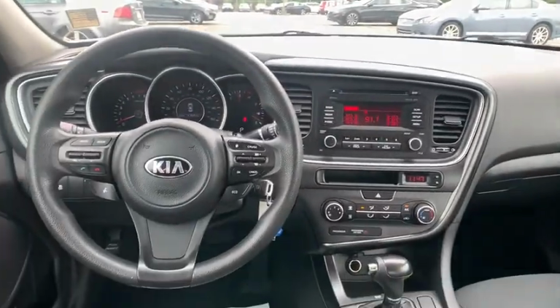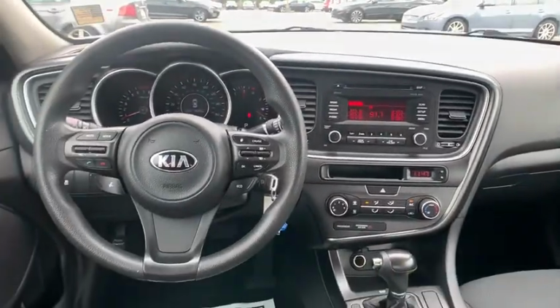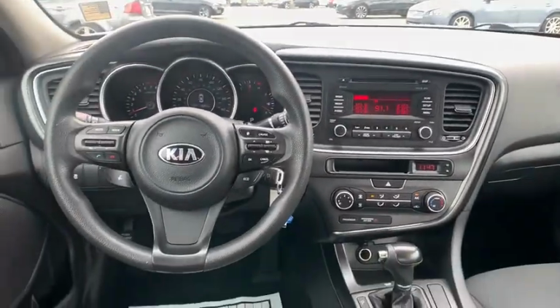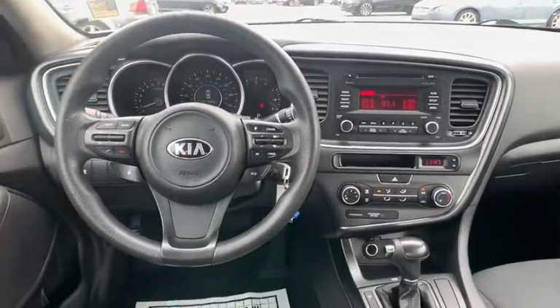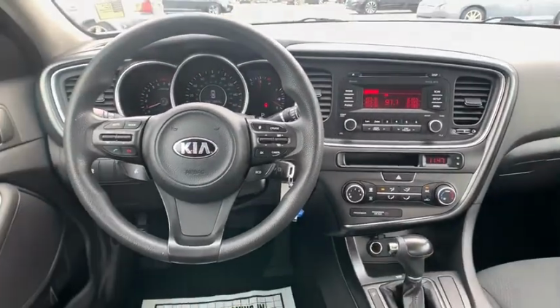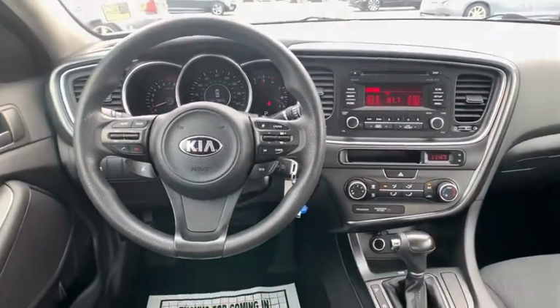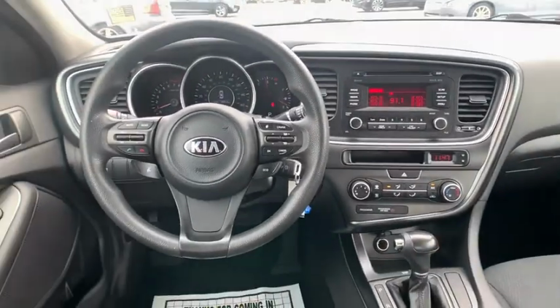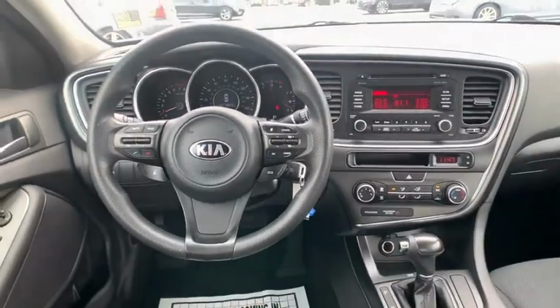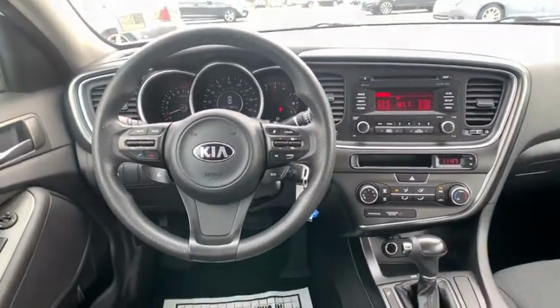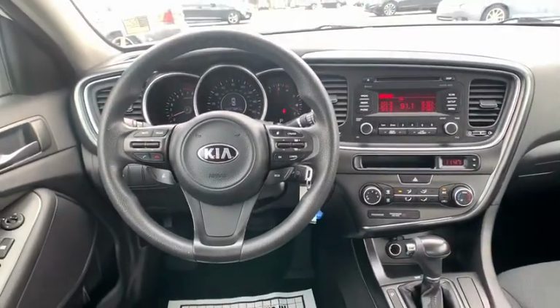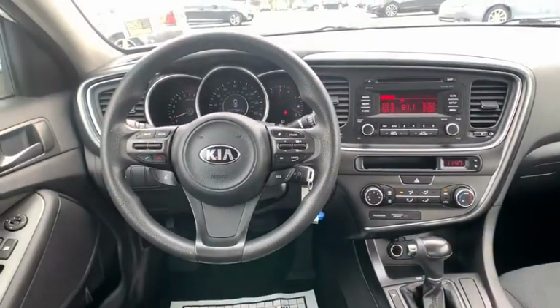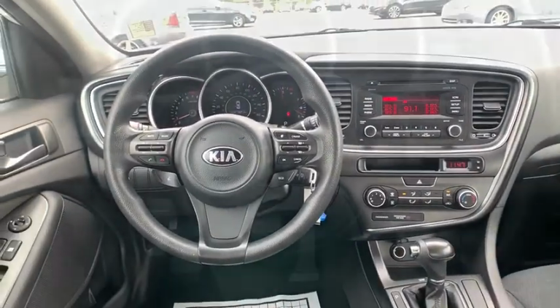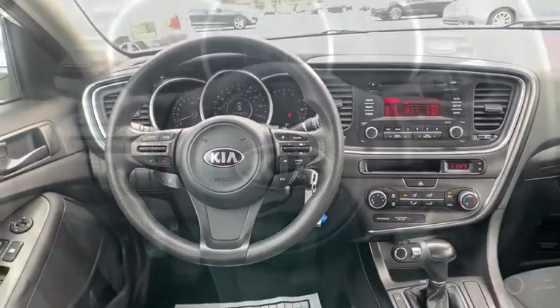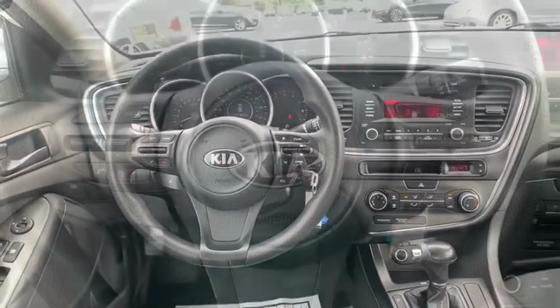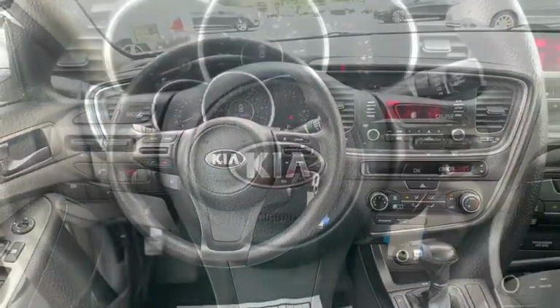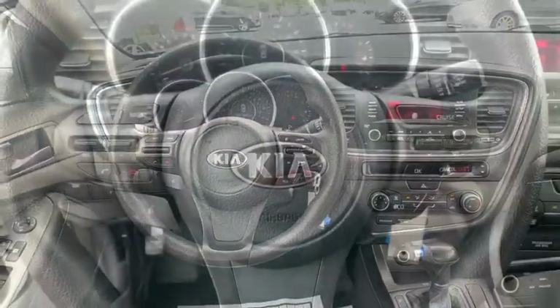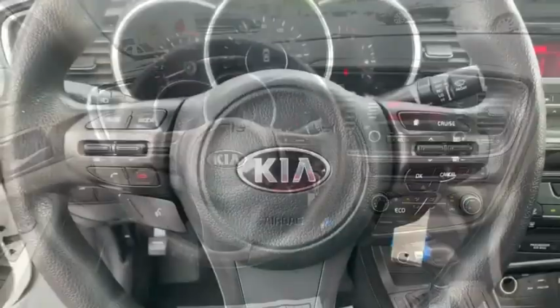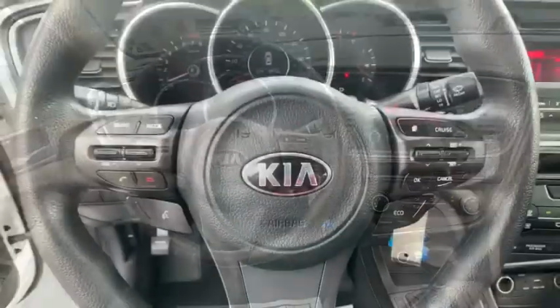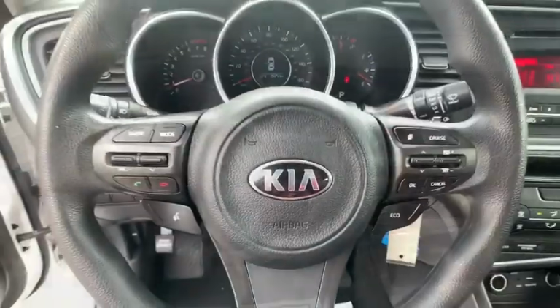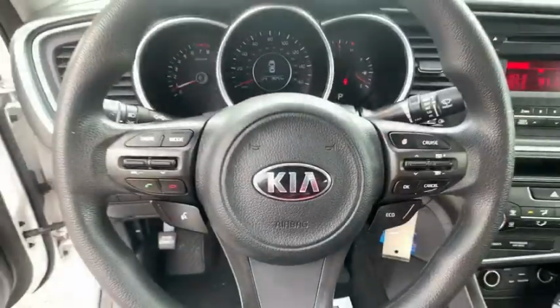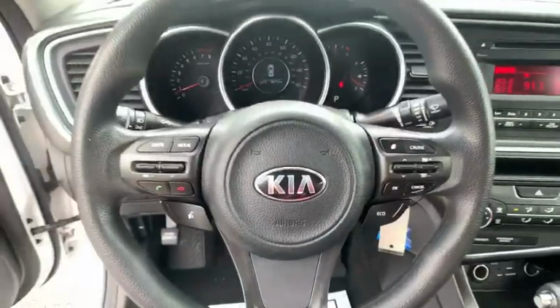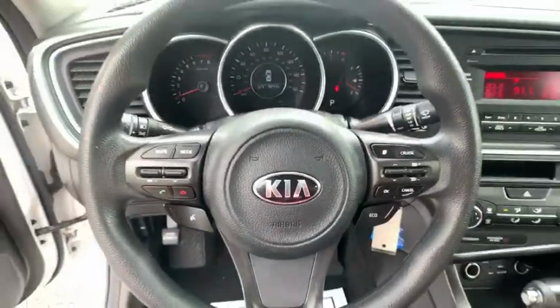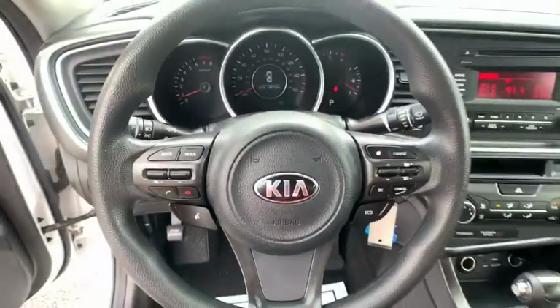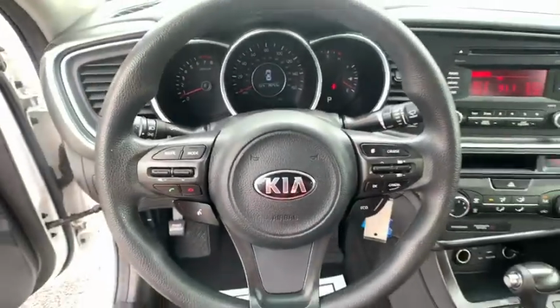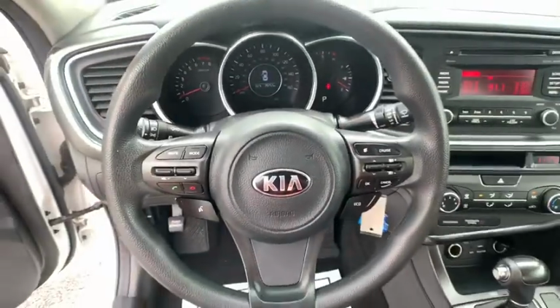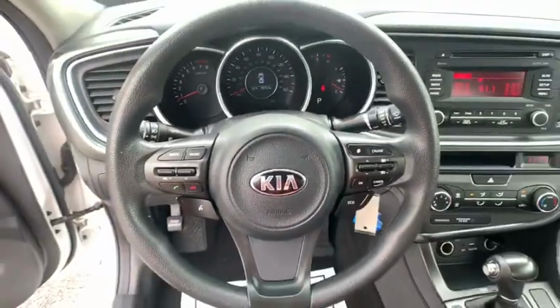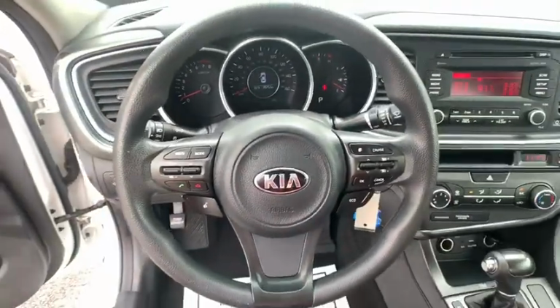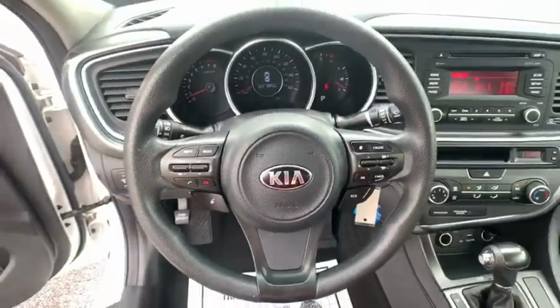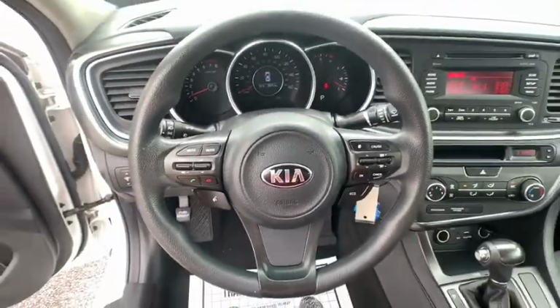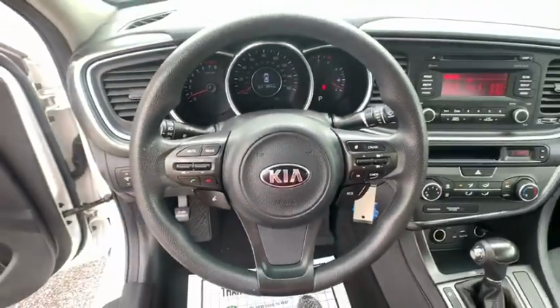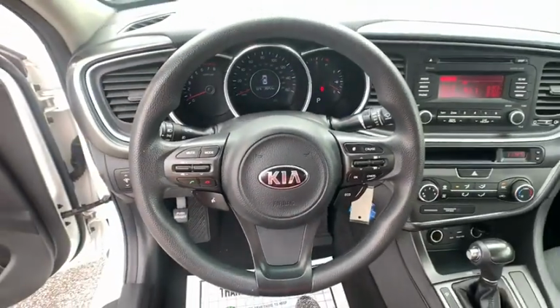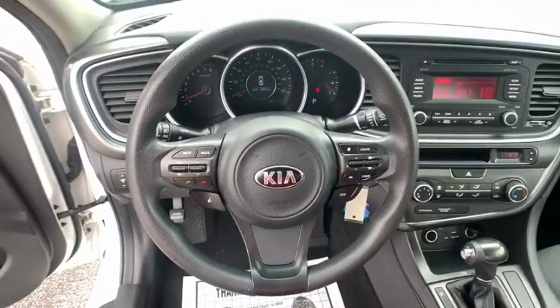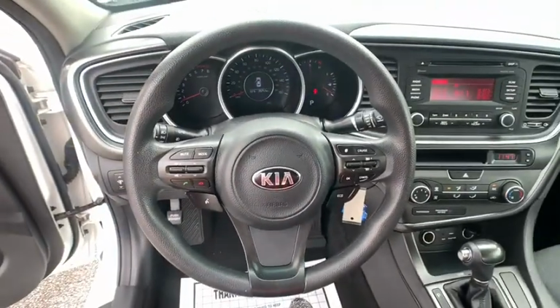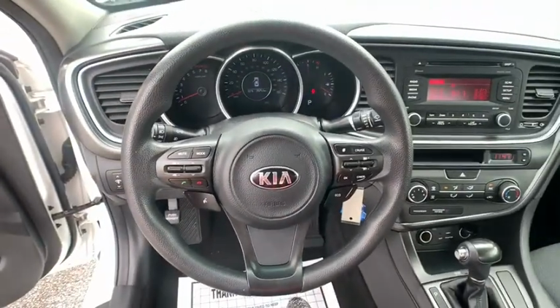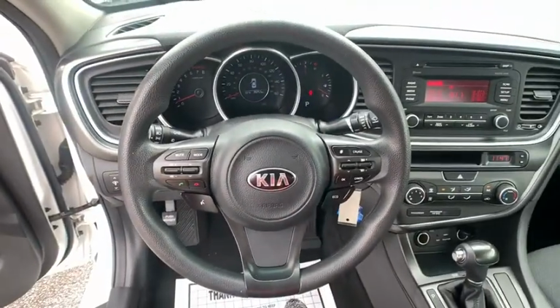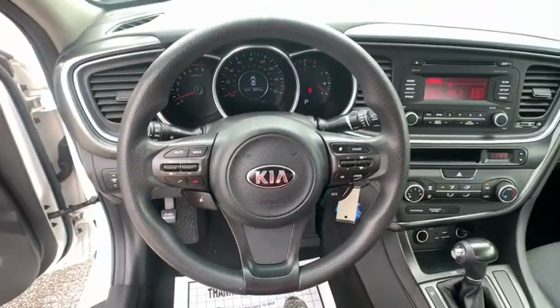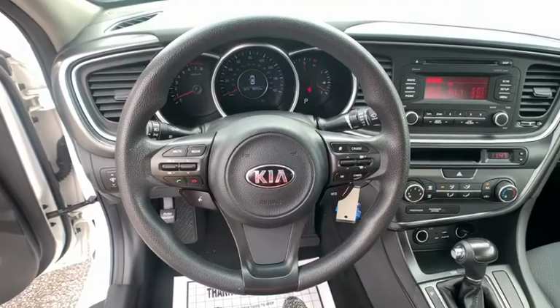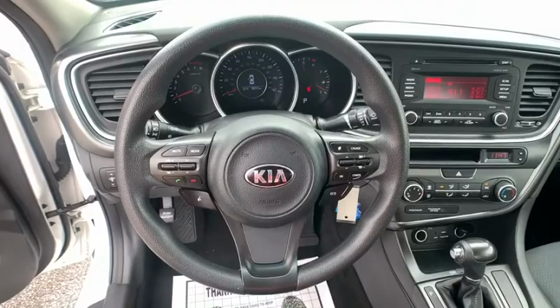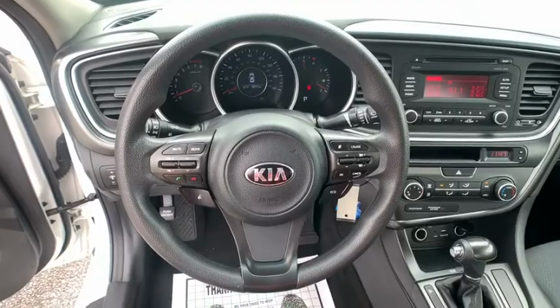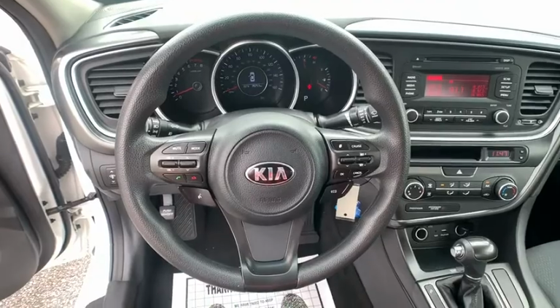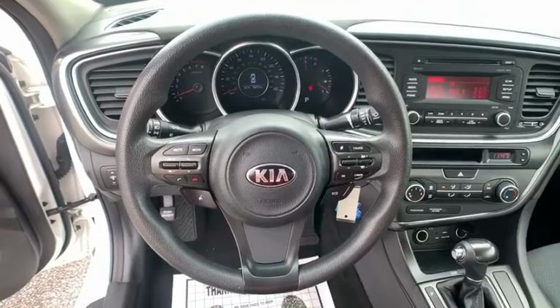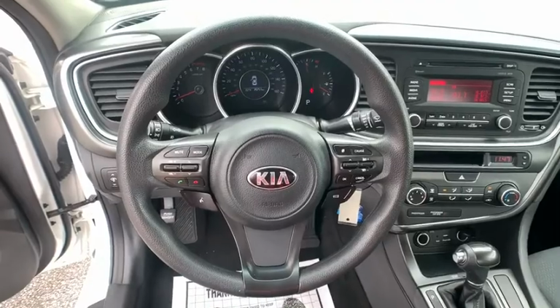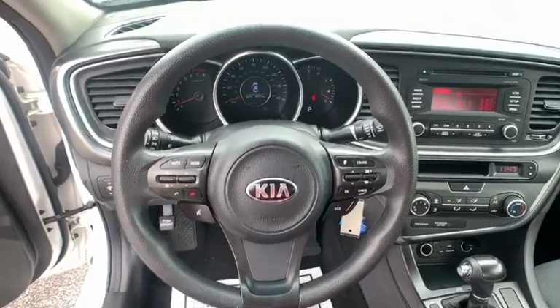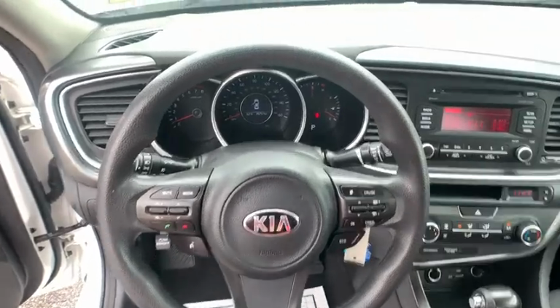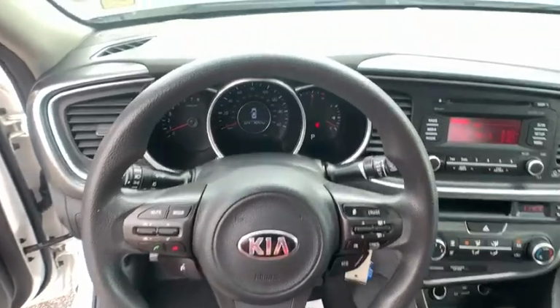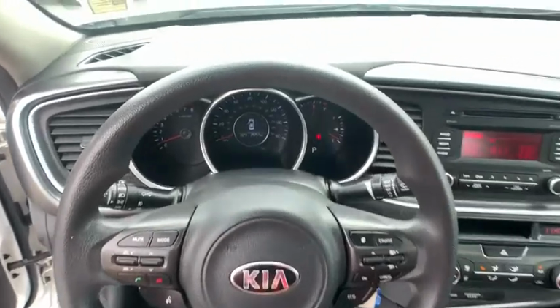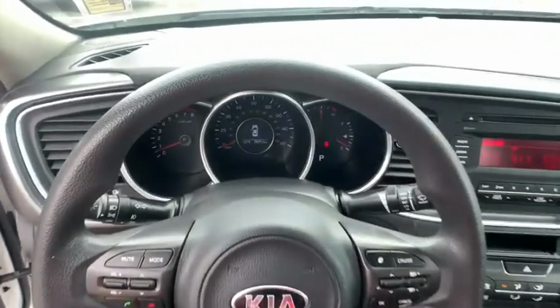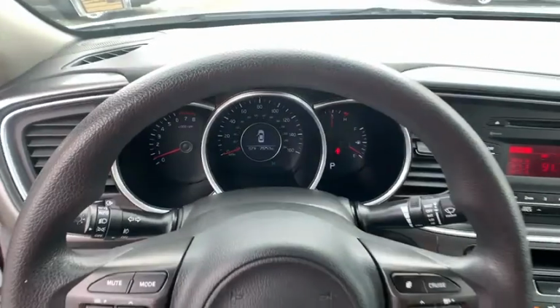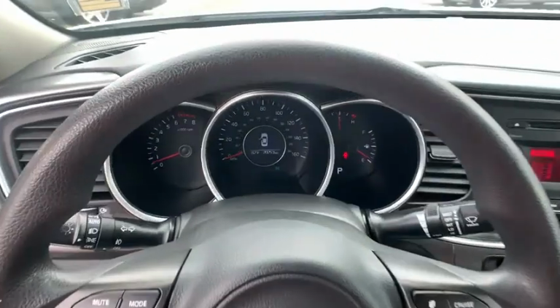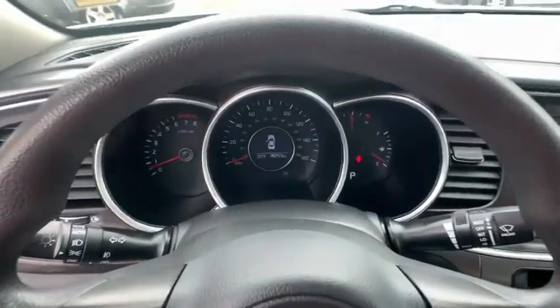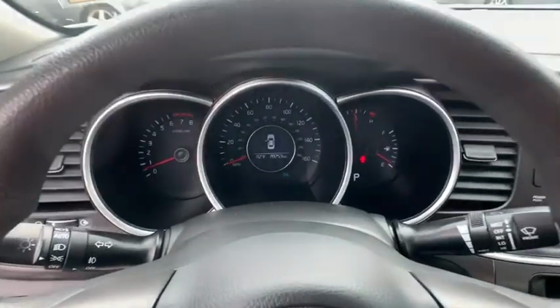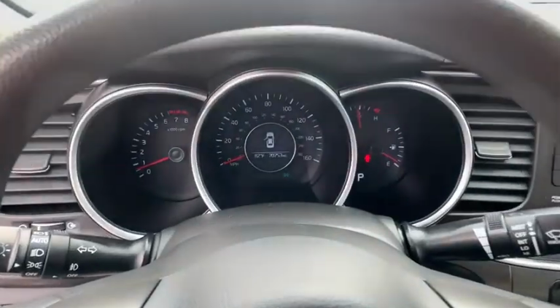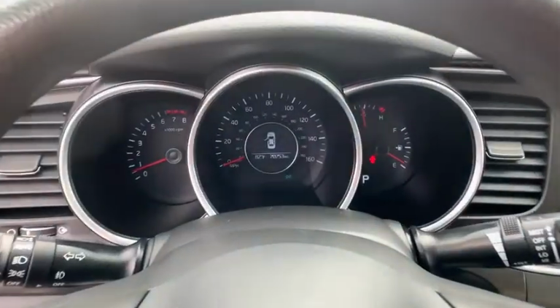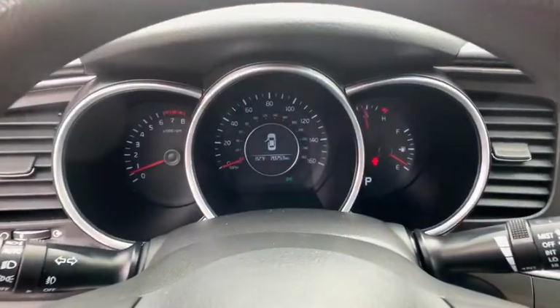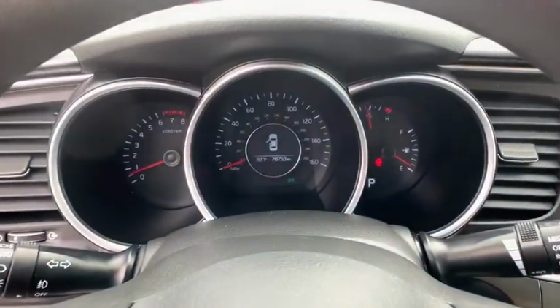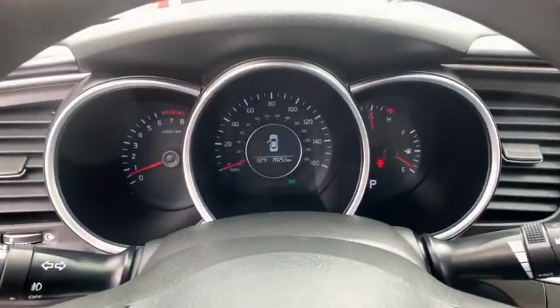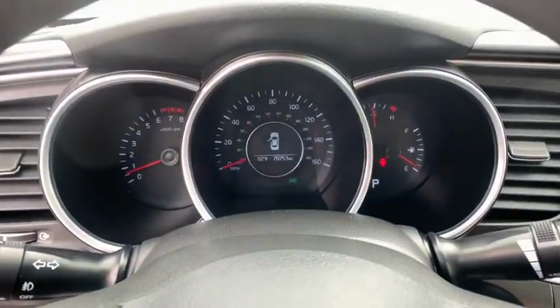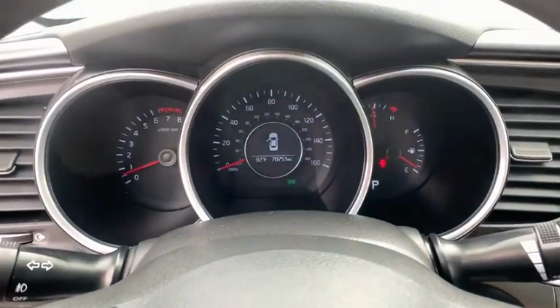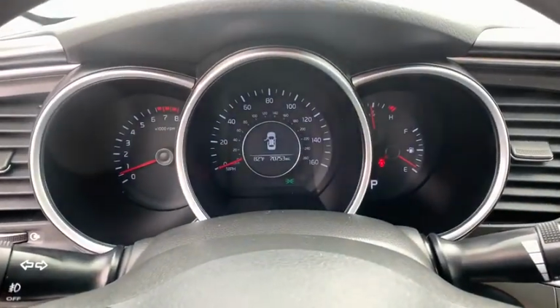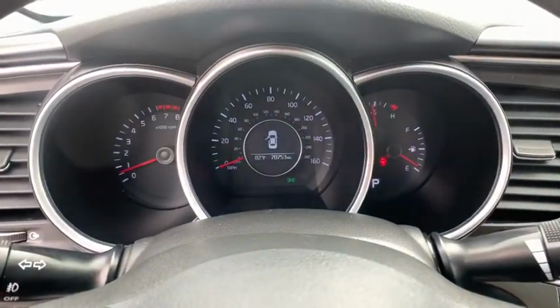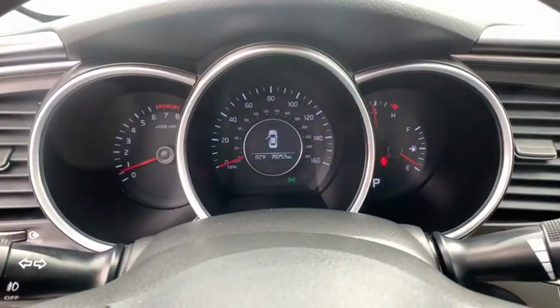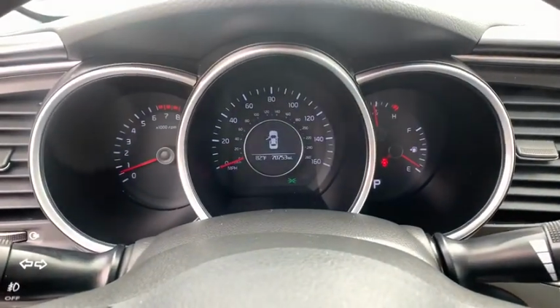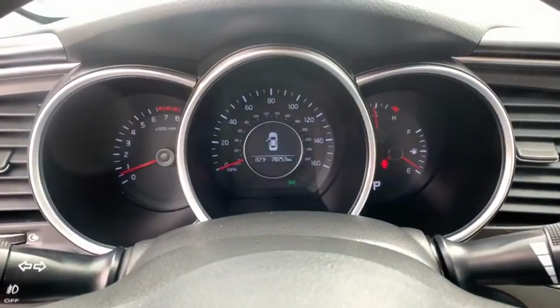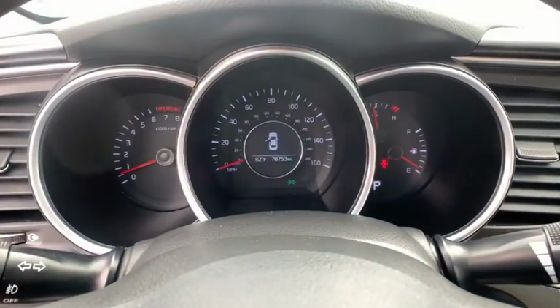adjustable steering wheel, four-wheel disc brakes, aluminum wheels, cruise control, rear defrost, AM-FM stereo radio,